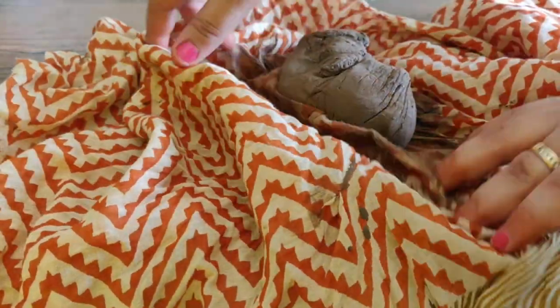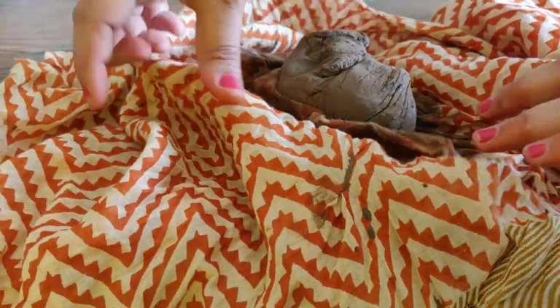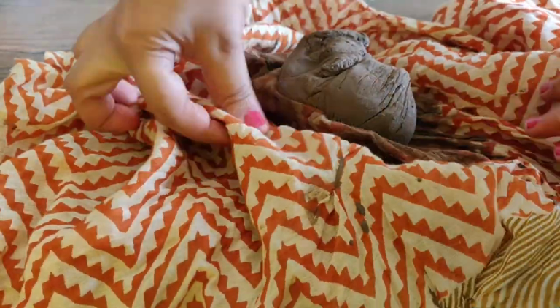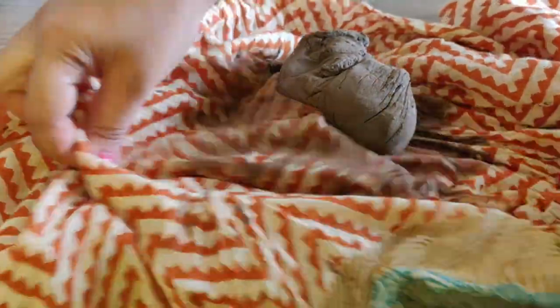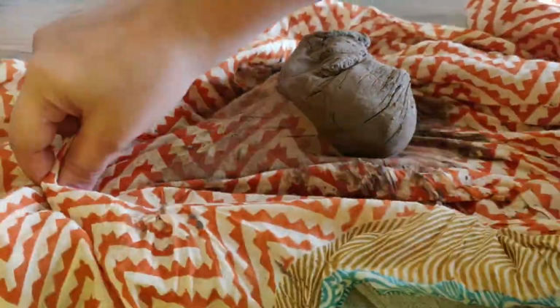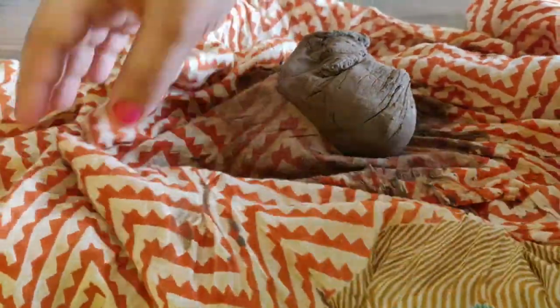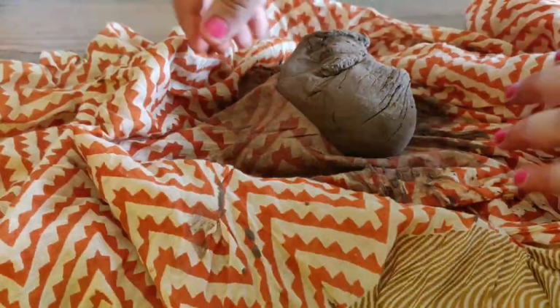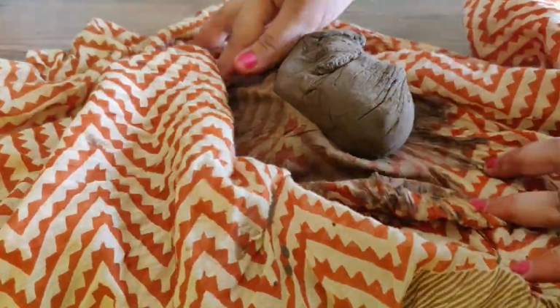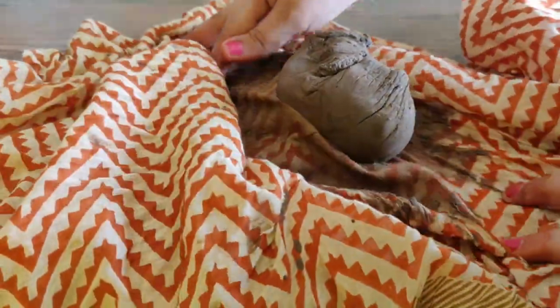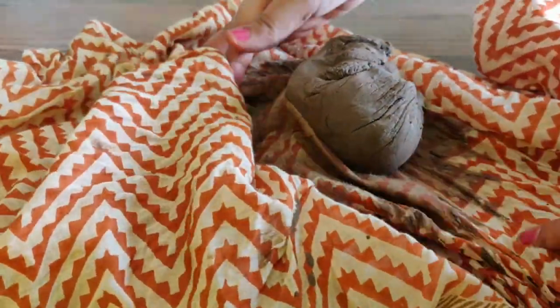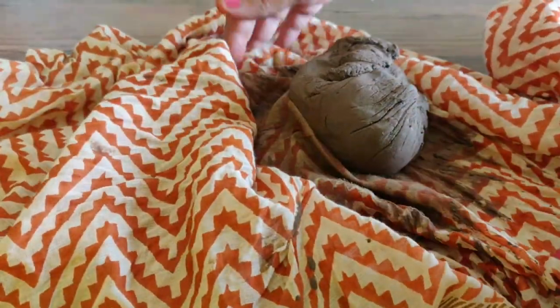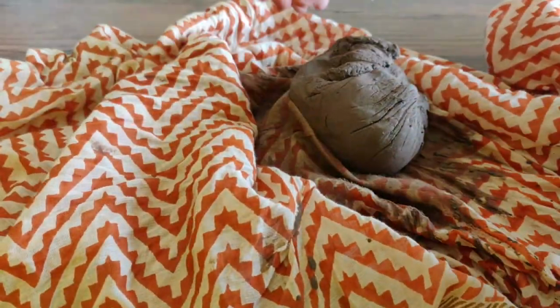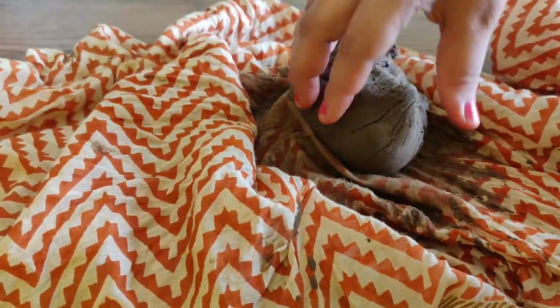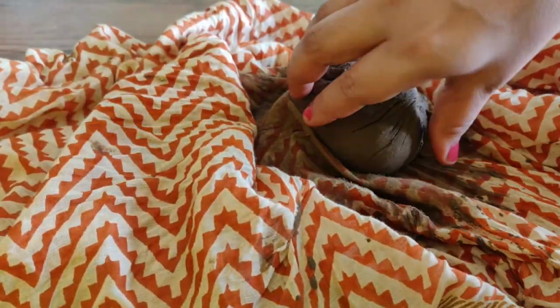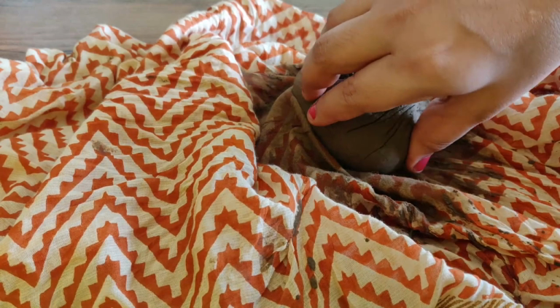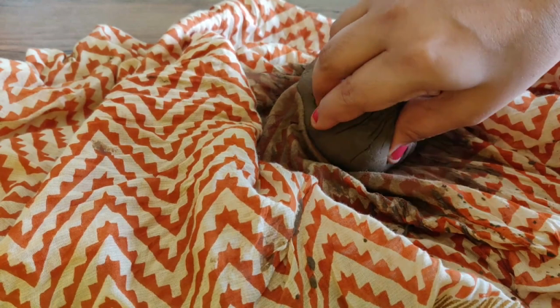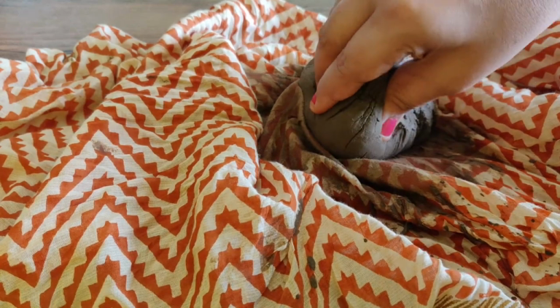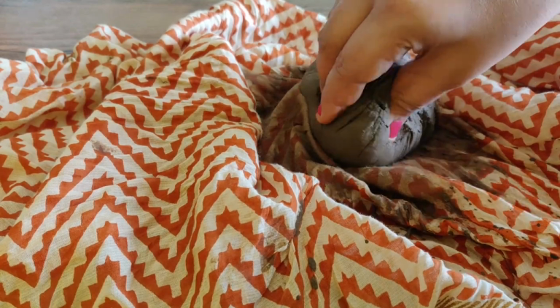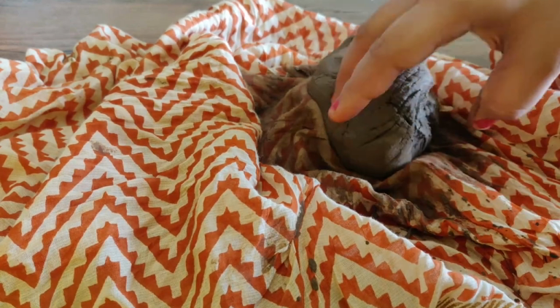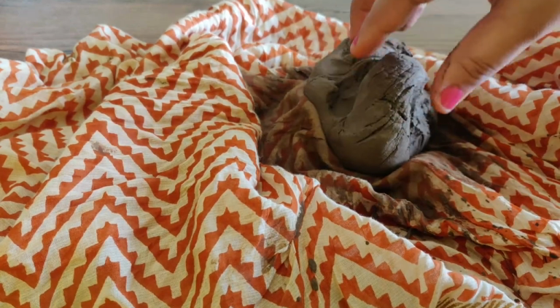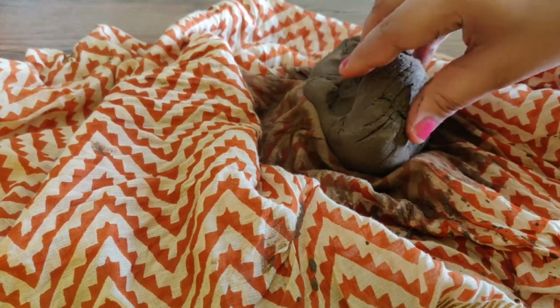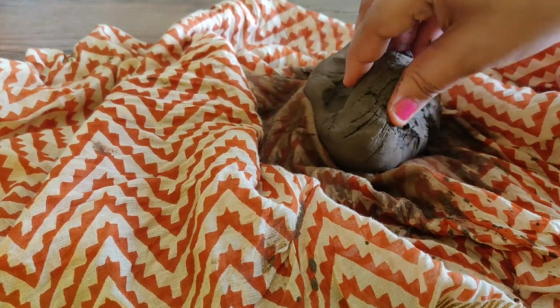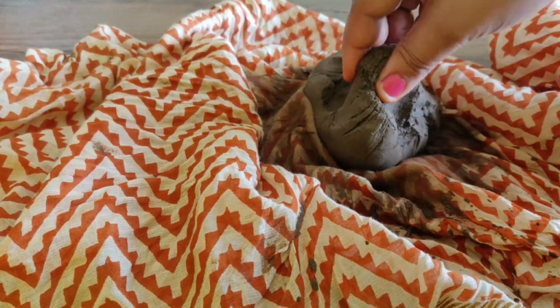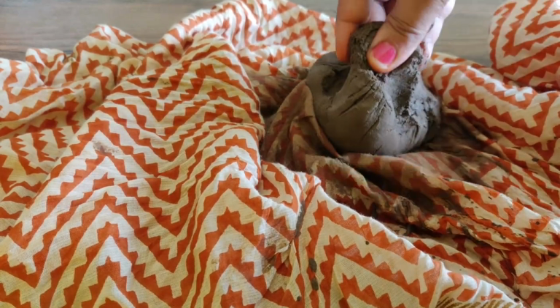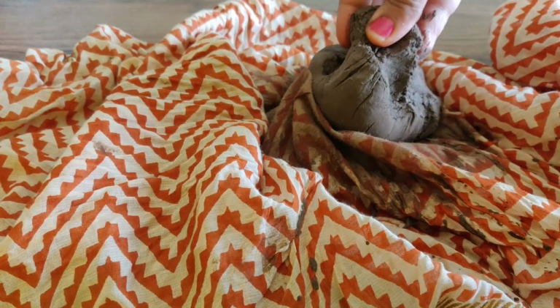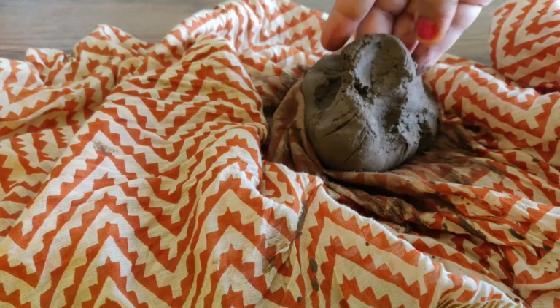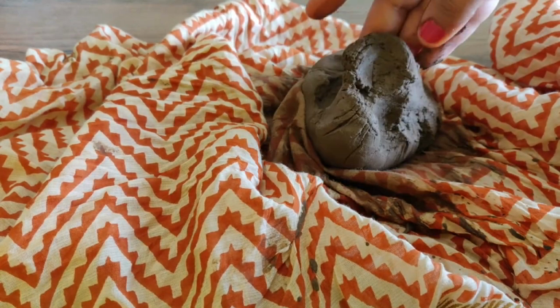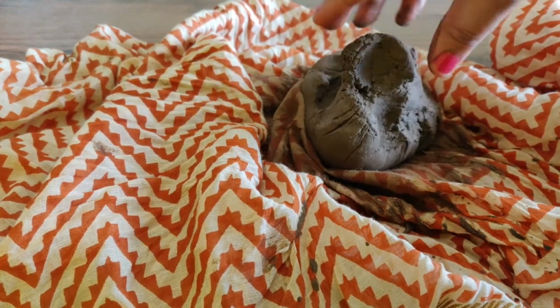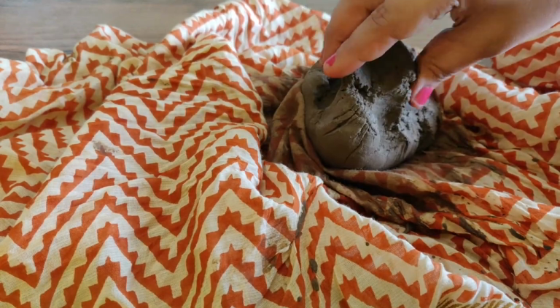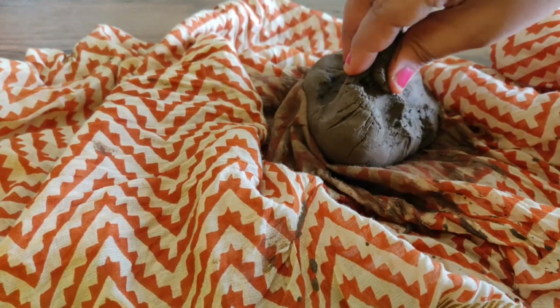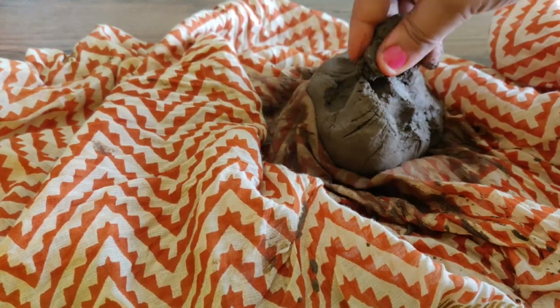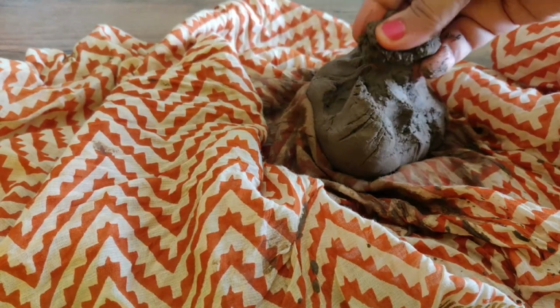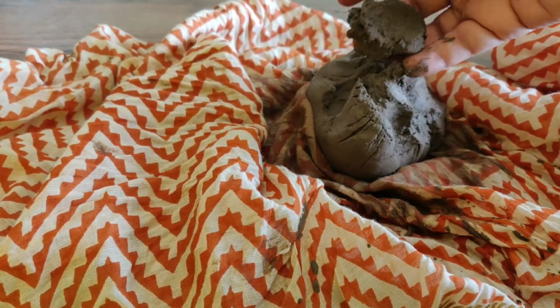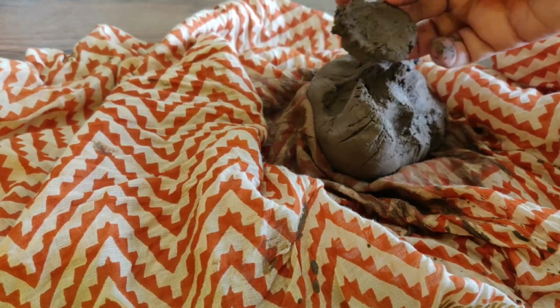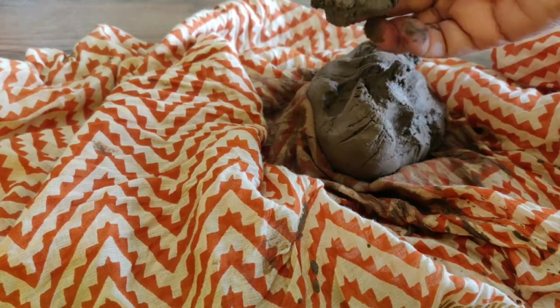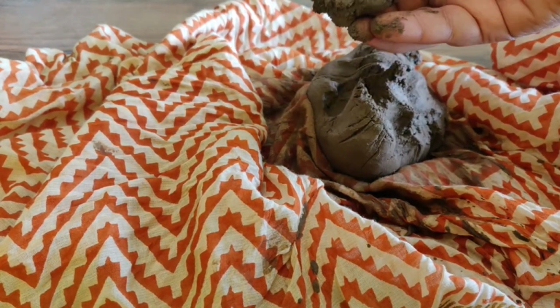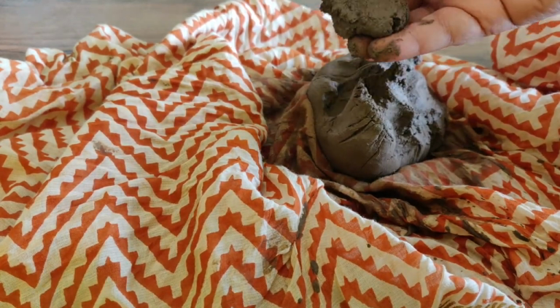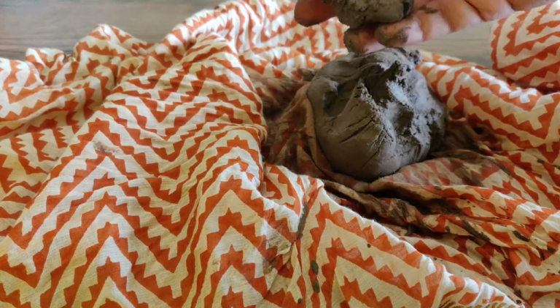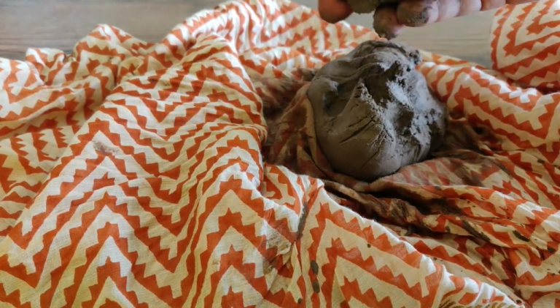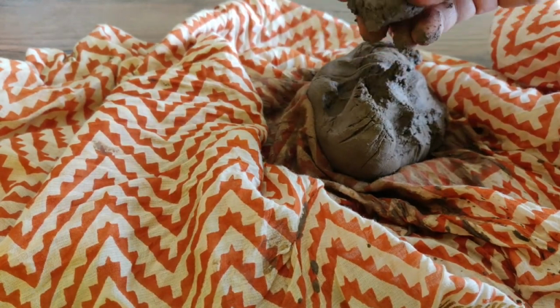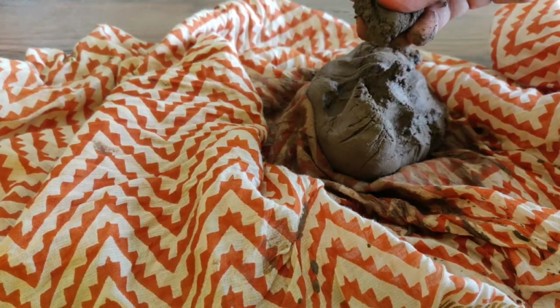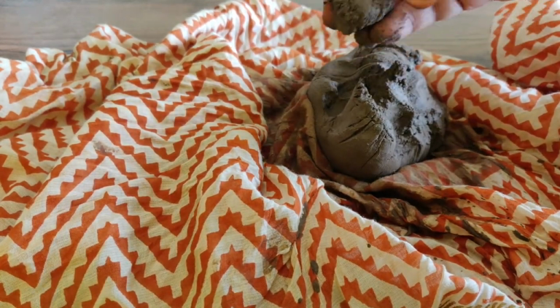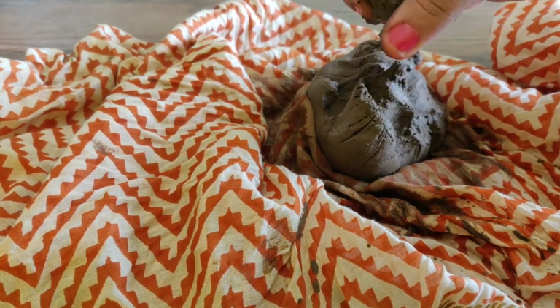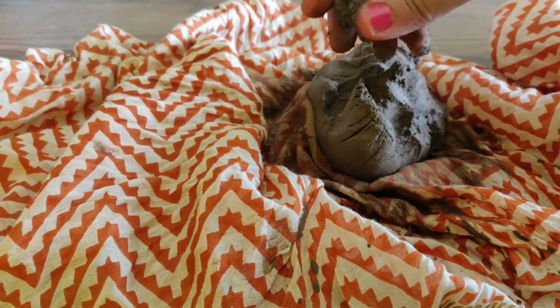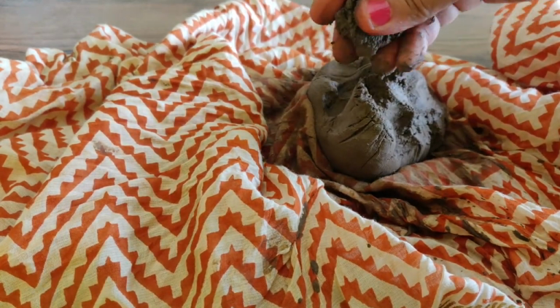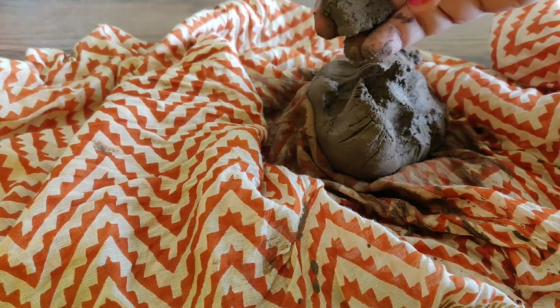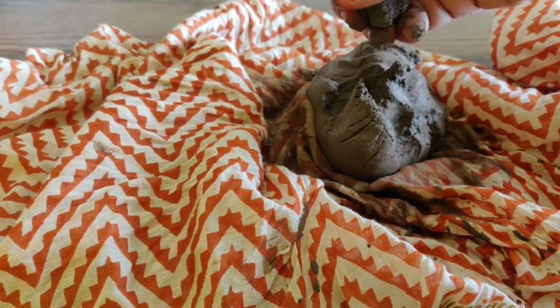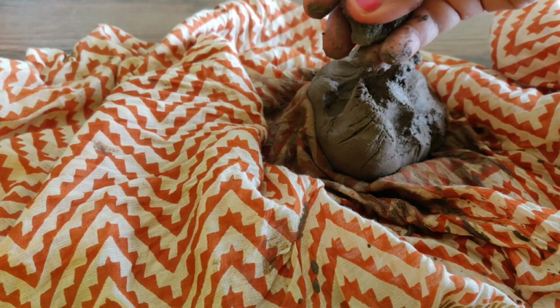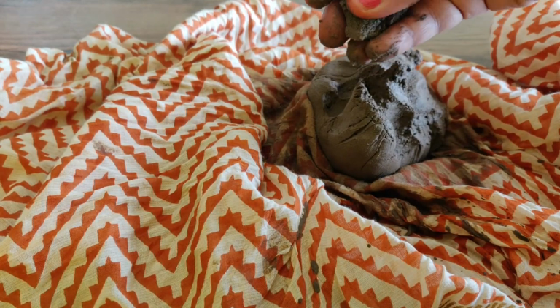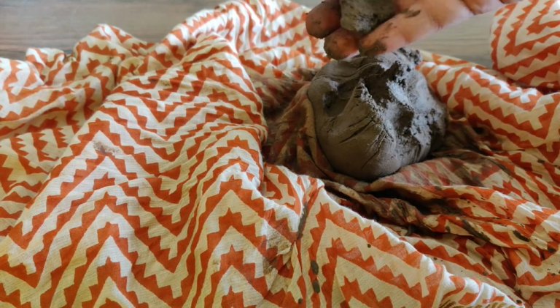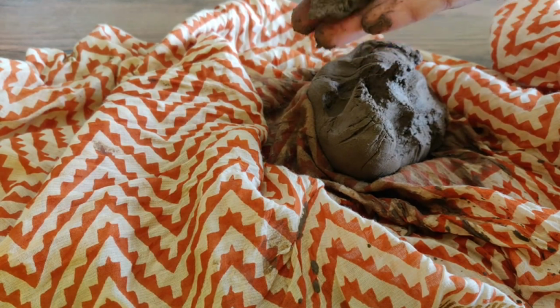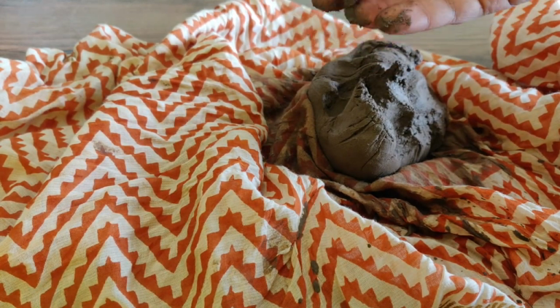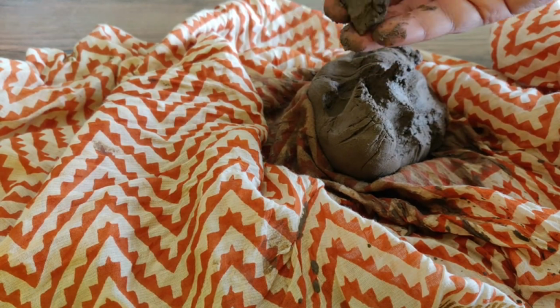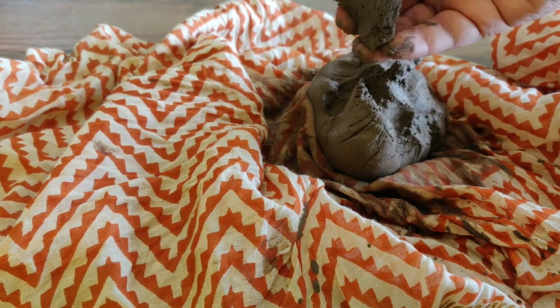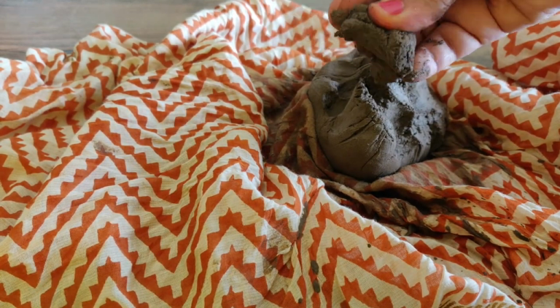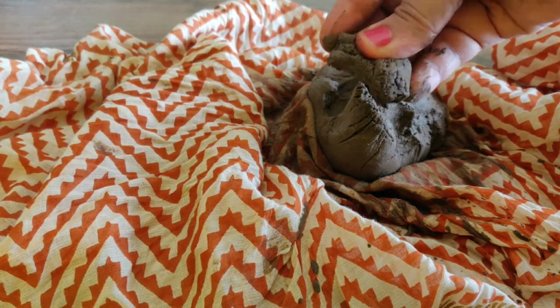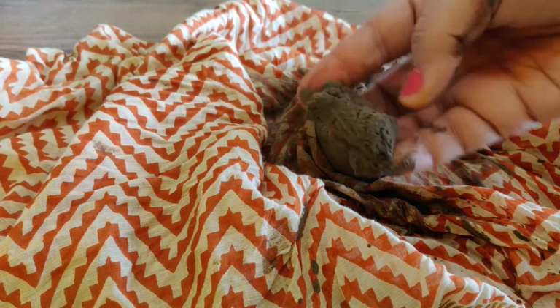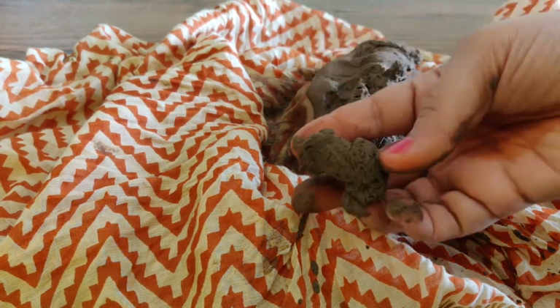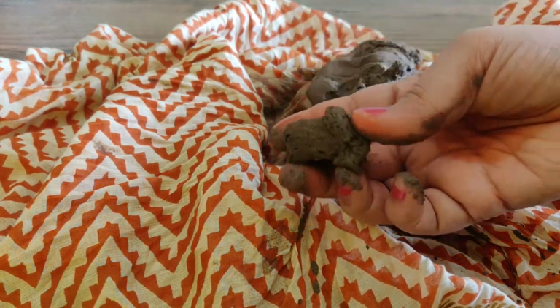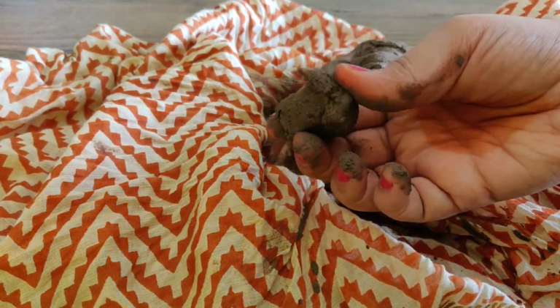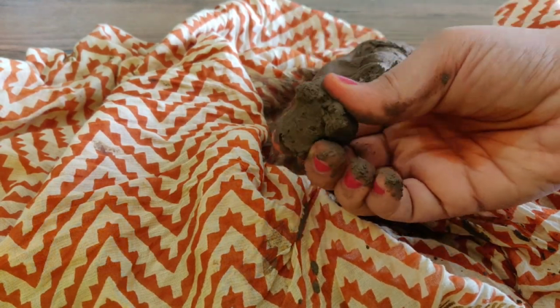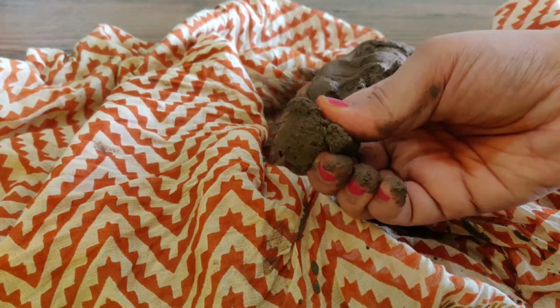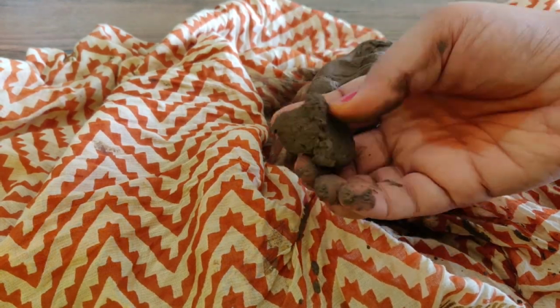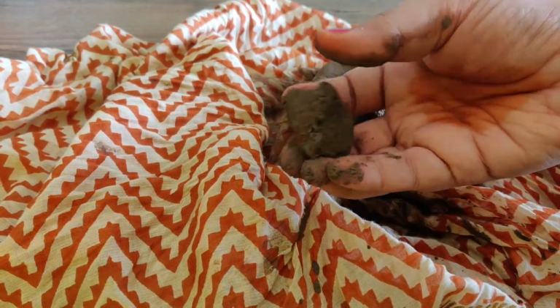And now I will attach the clay to the Ganesh Murti. I will talk about this clay in the first place.